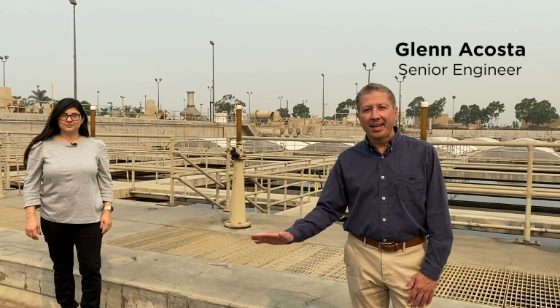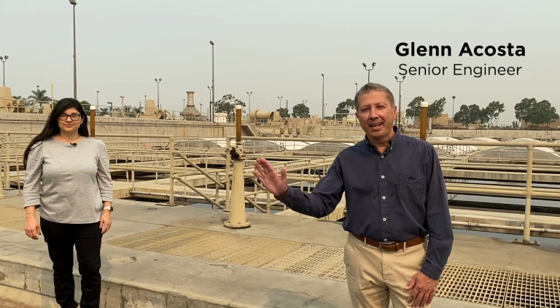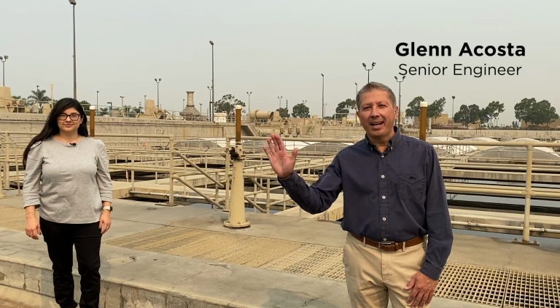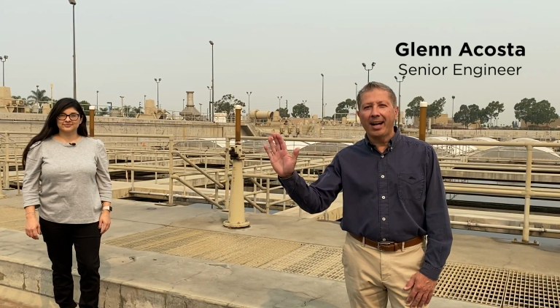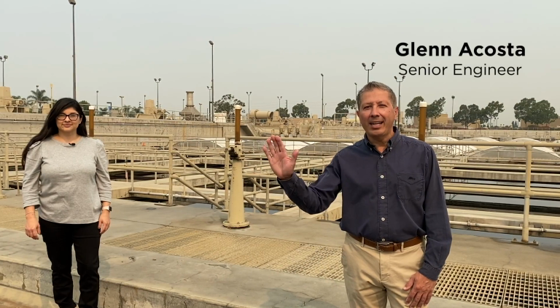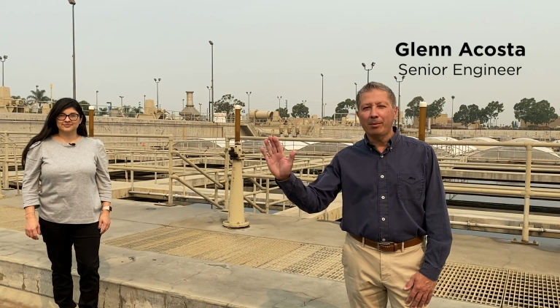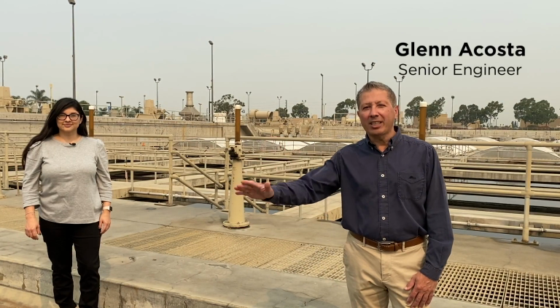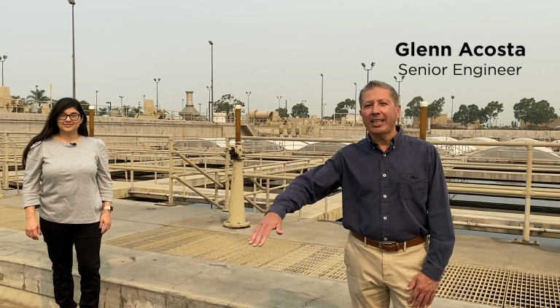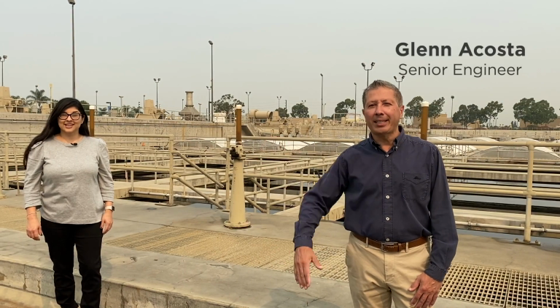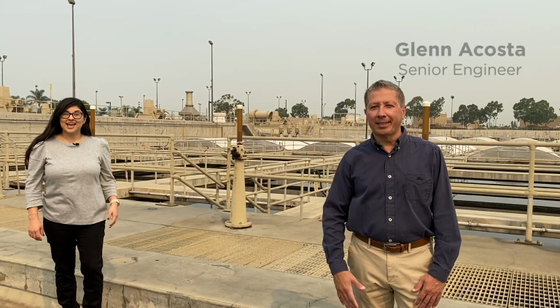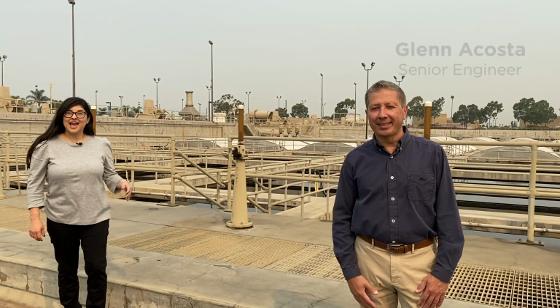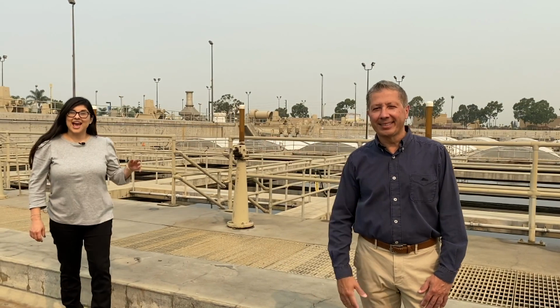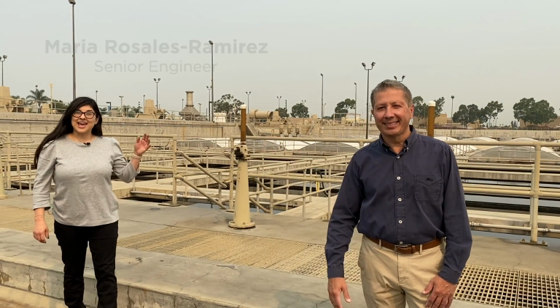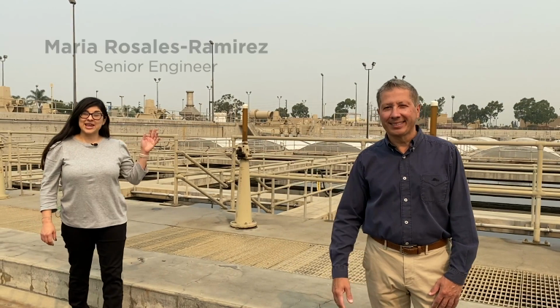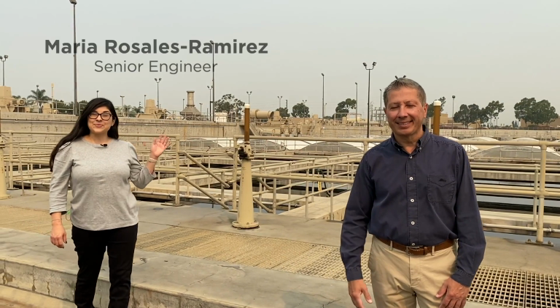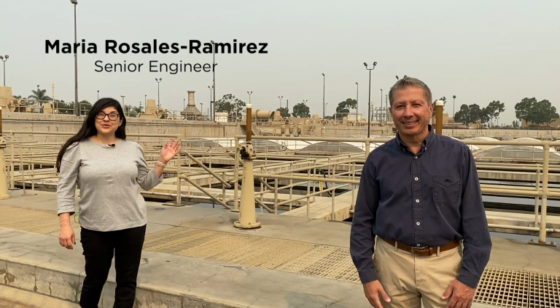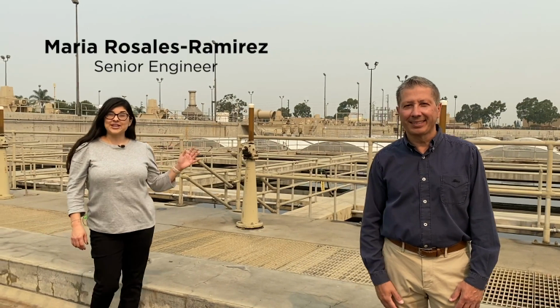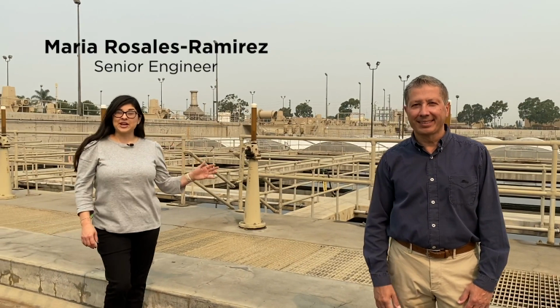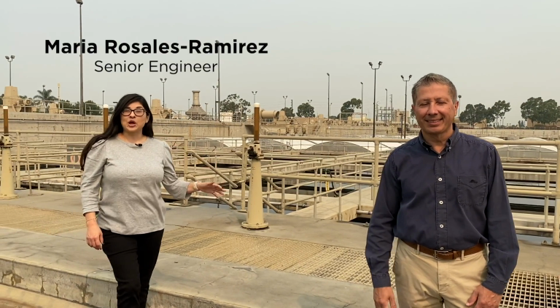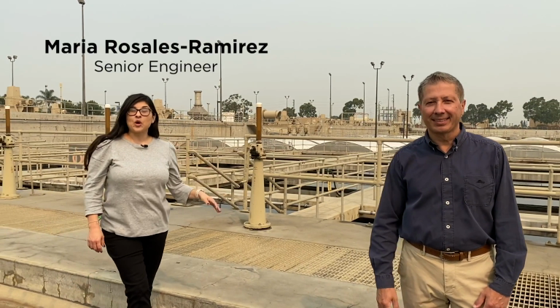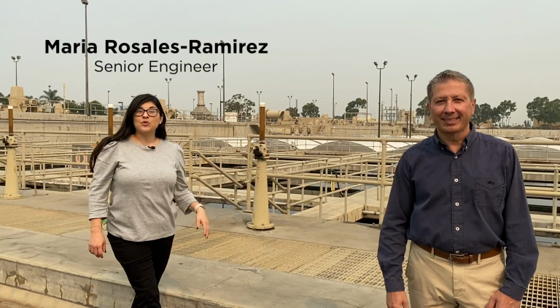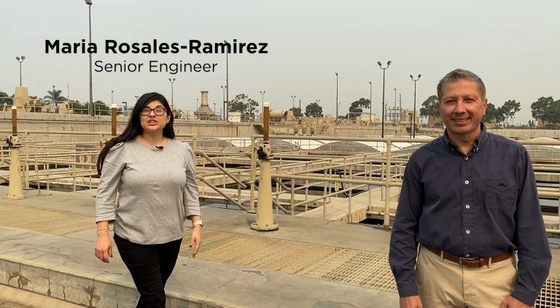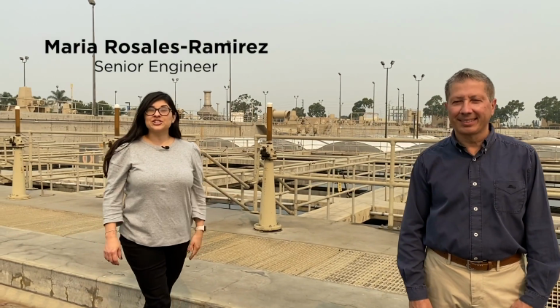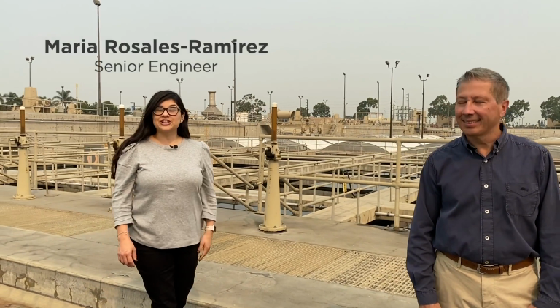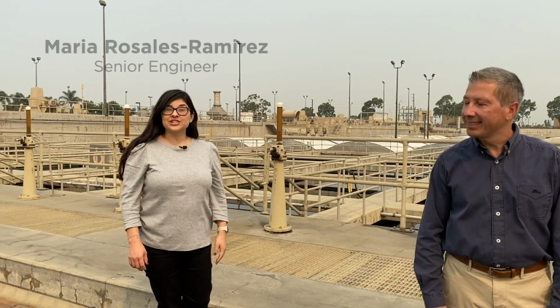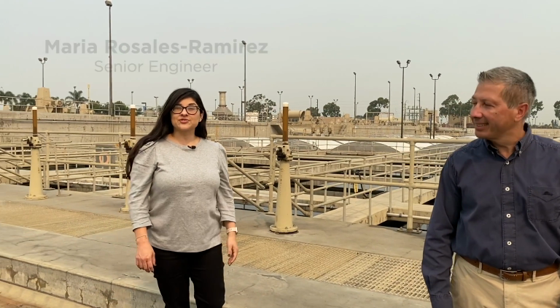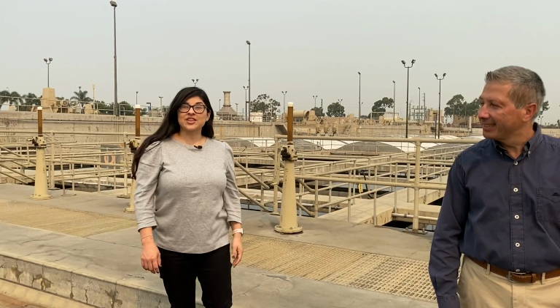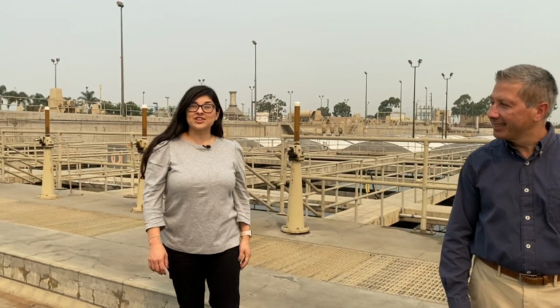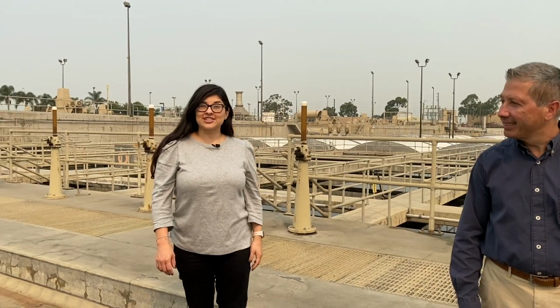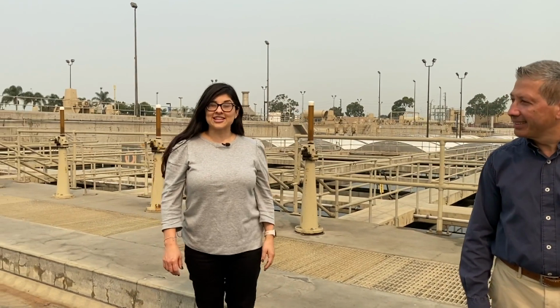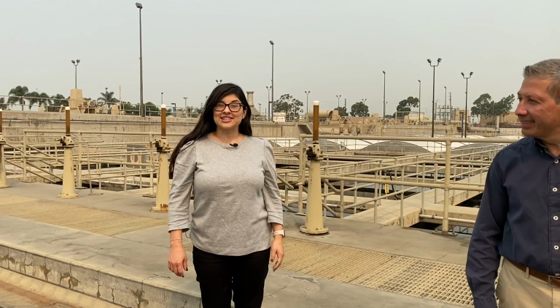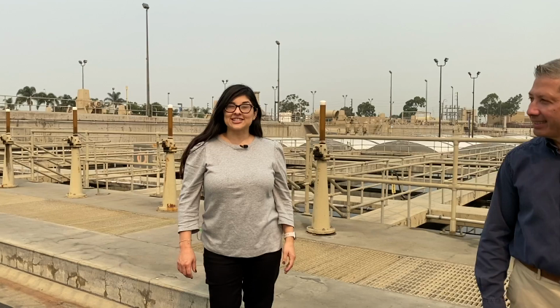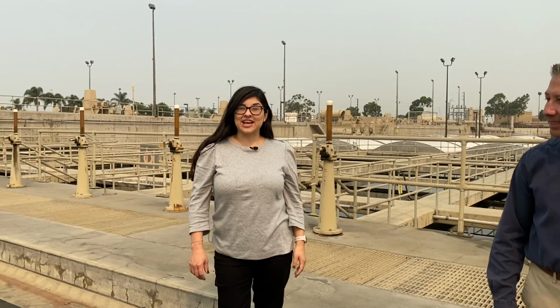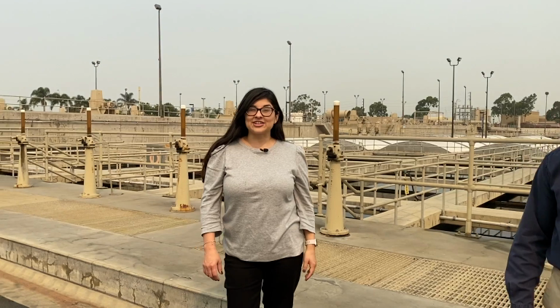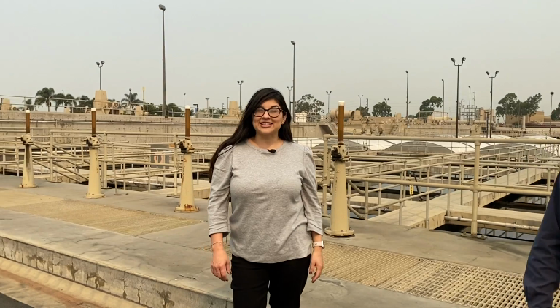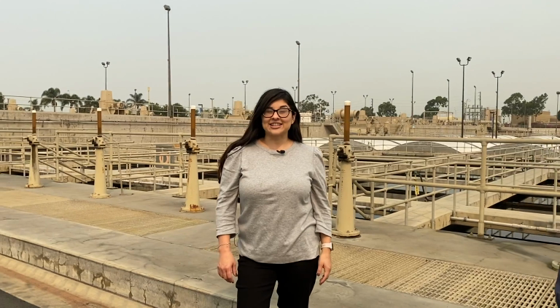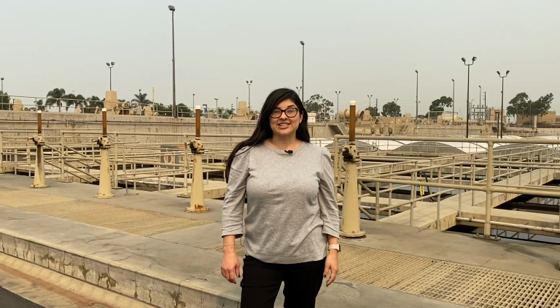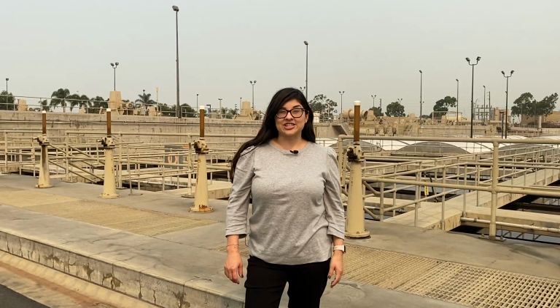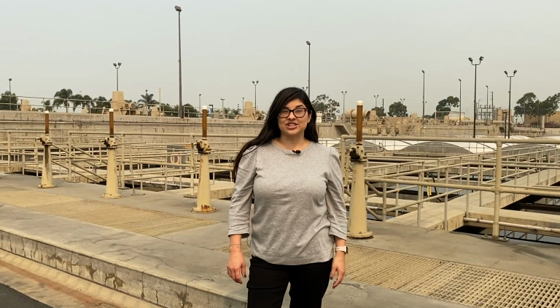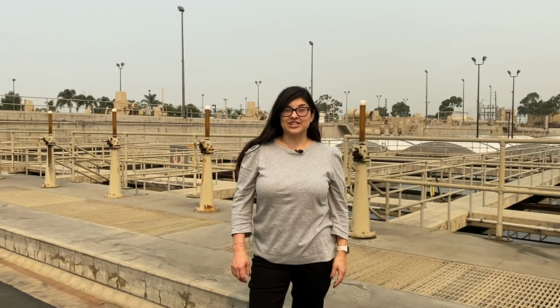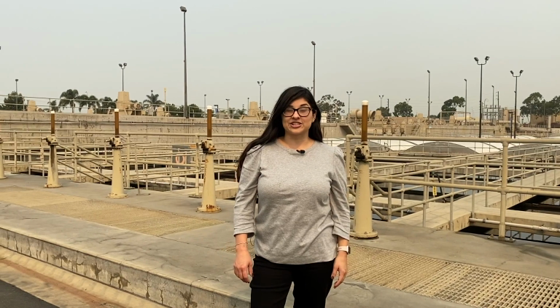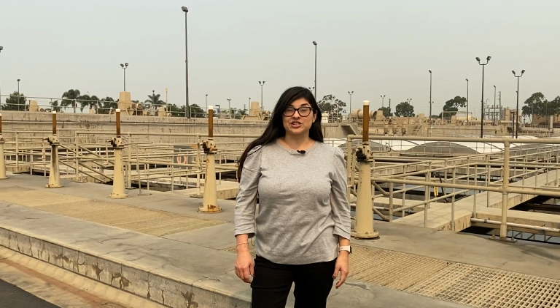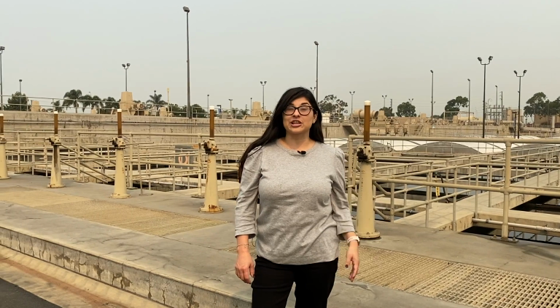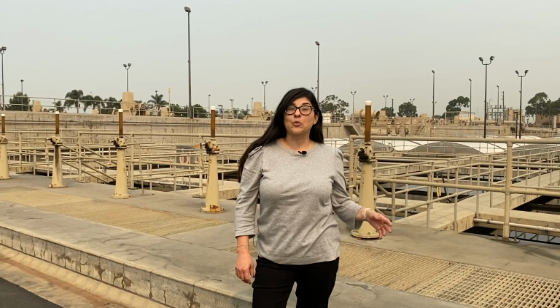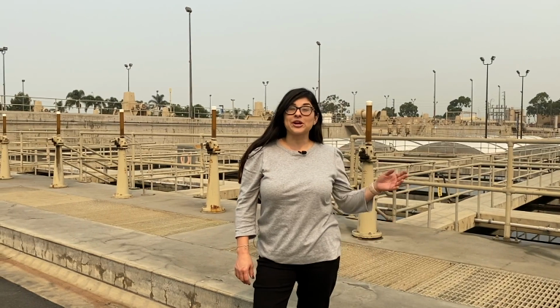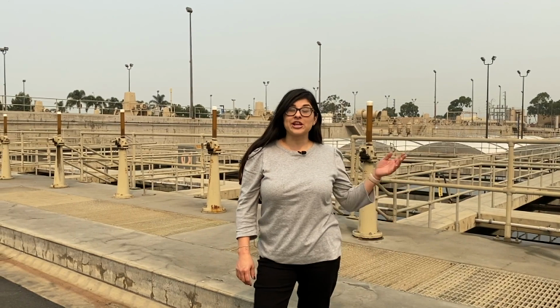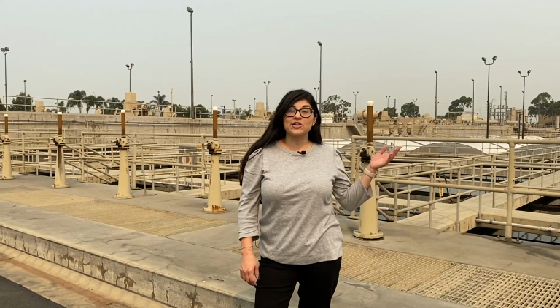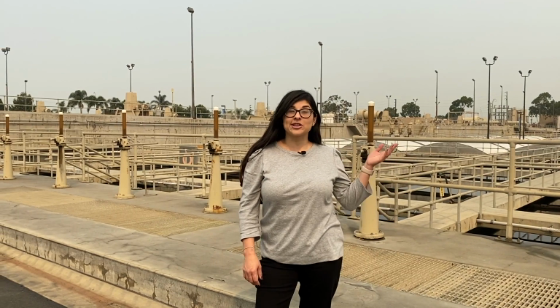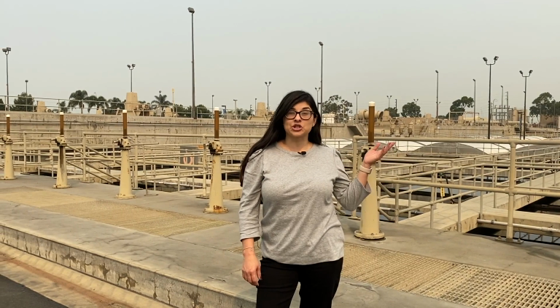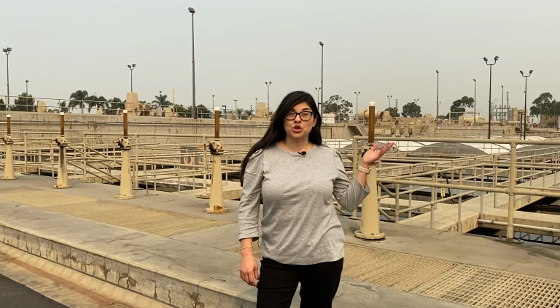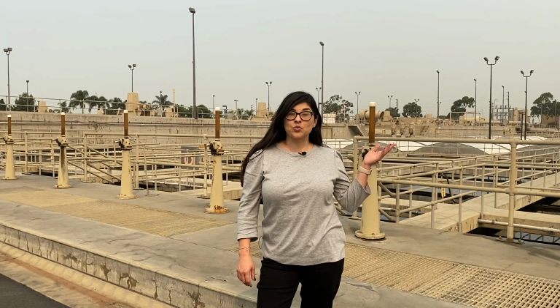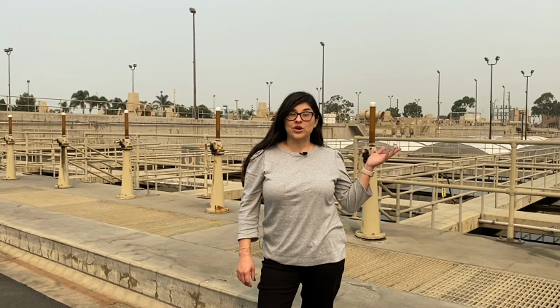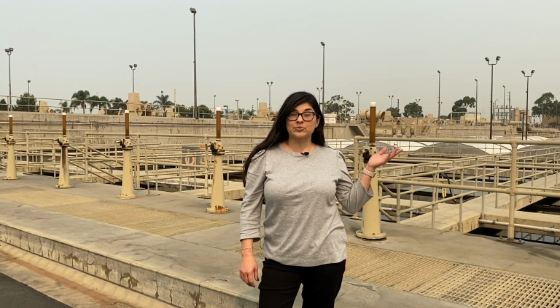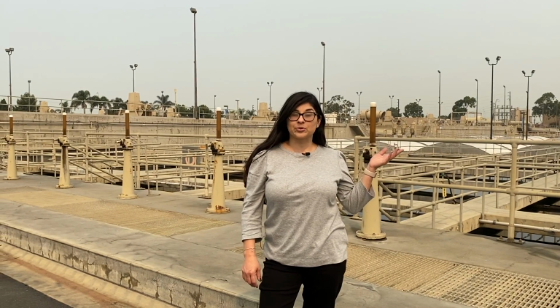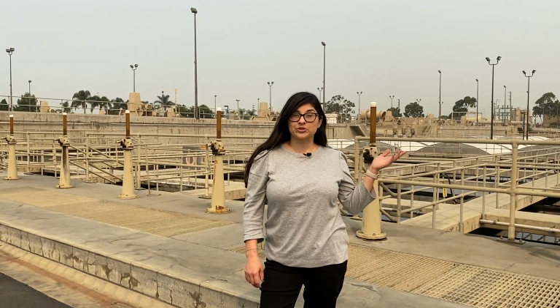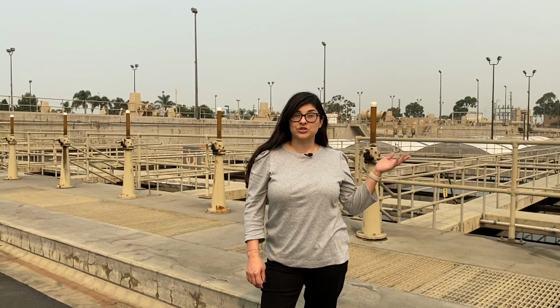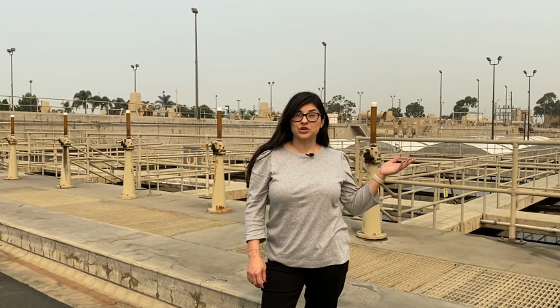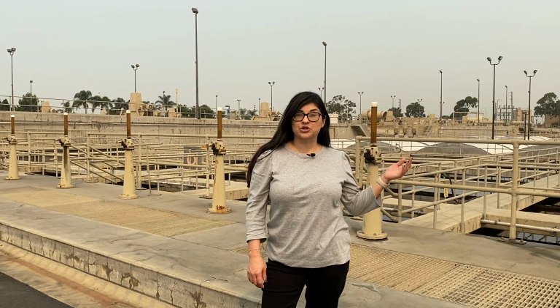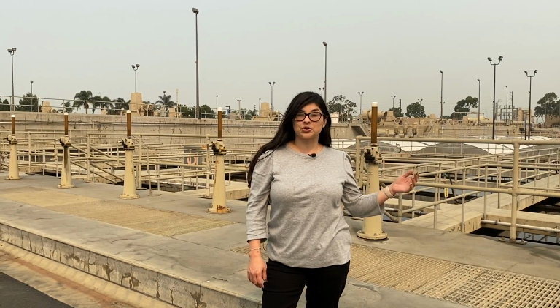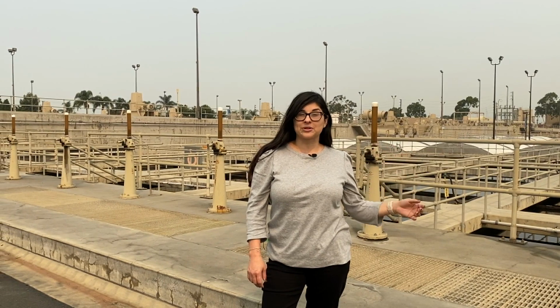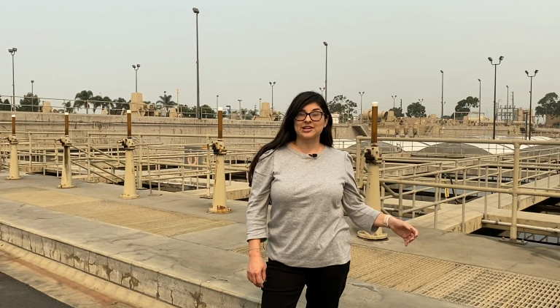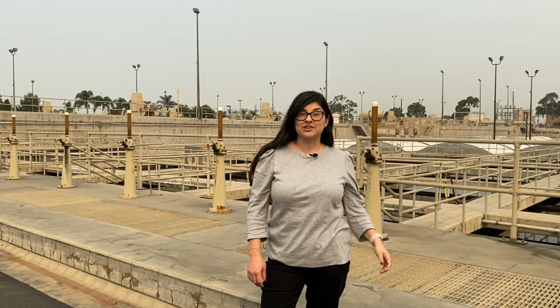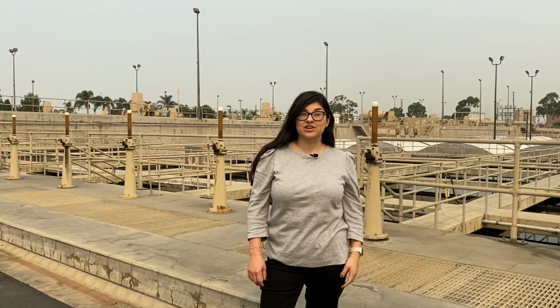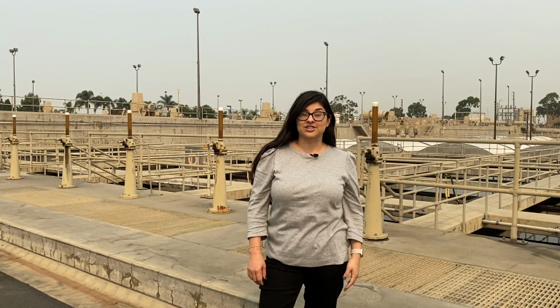Hi, I'm Glenn. And I'm Maria. We're engineers for the Los Angeles County Sanitation District and we're here at the Joint Water Pollution Control Plant in Carson.